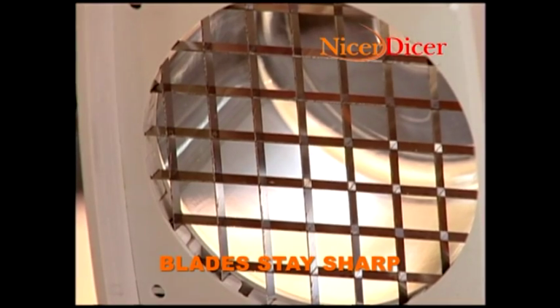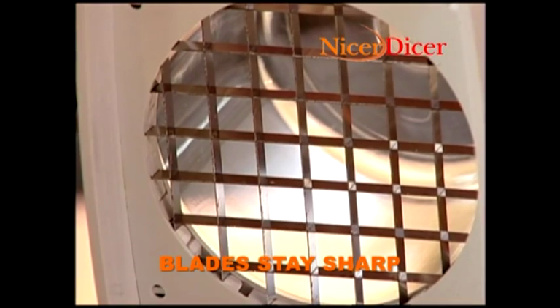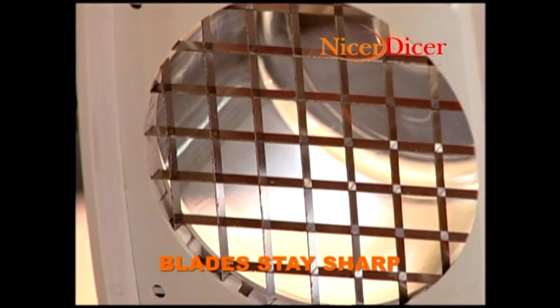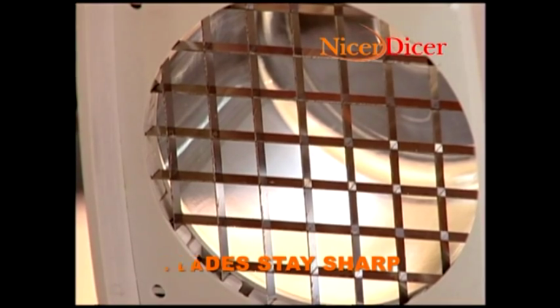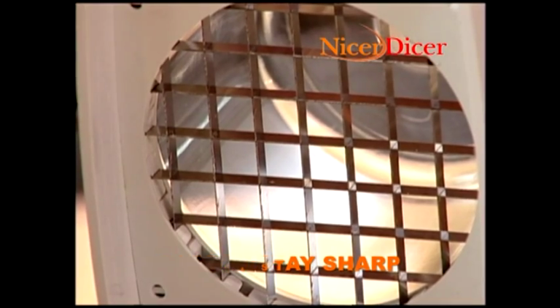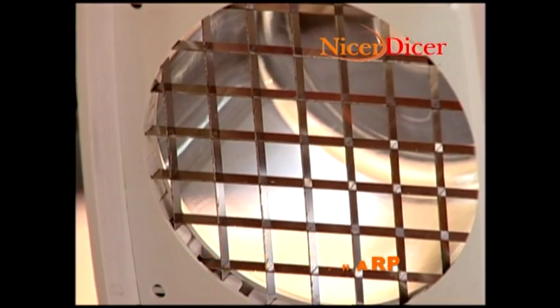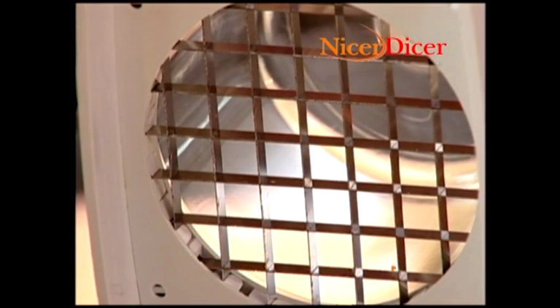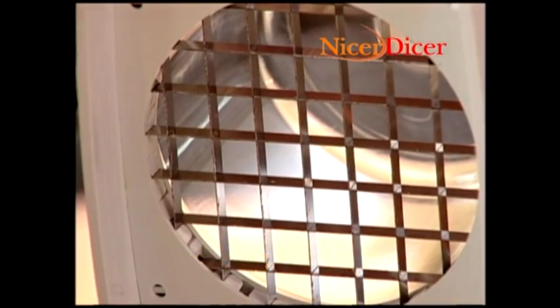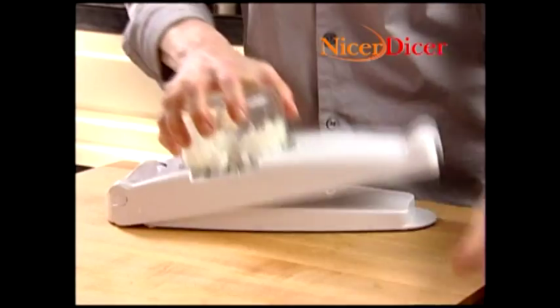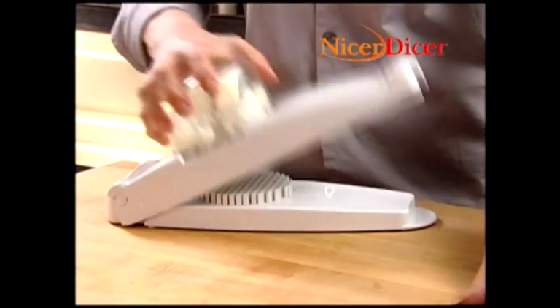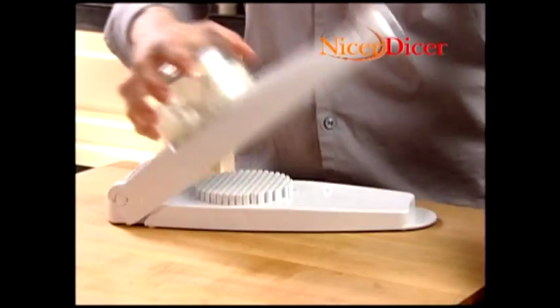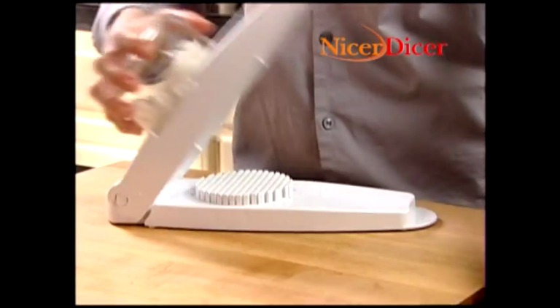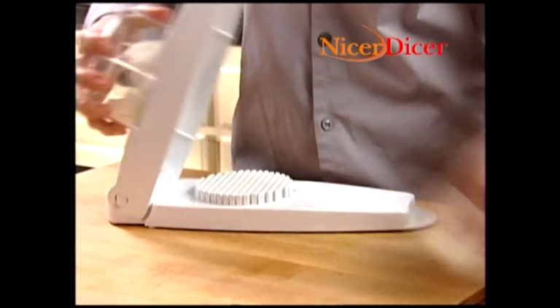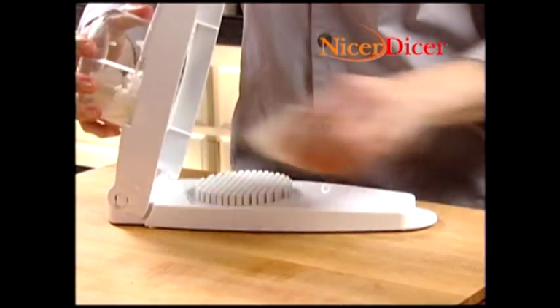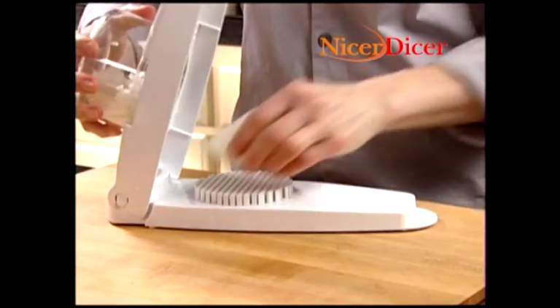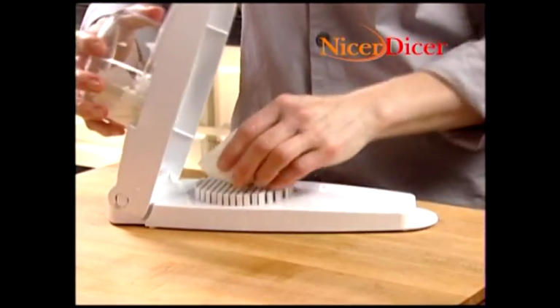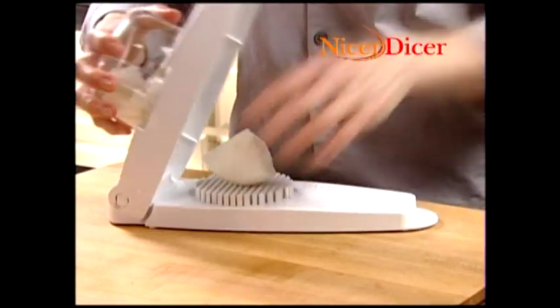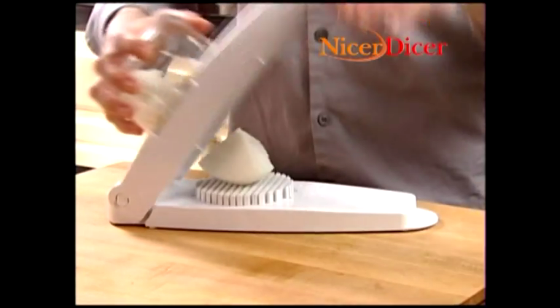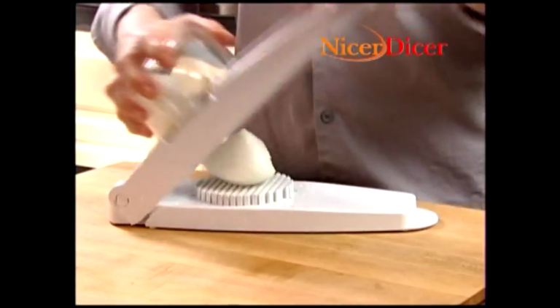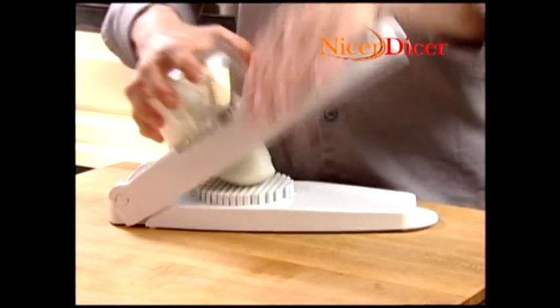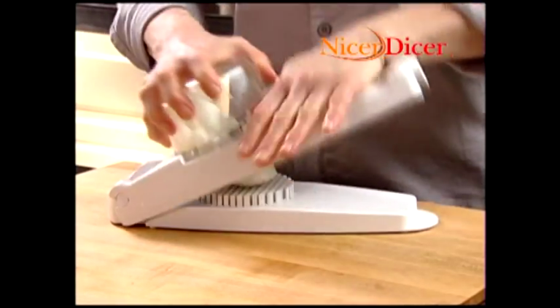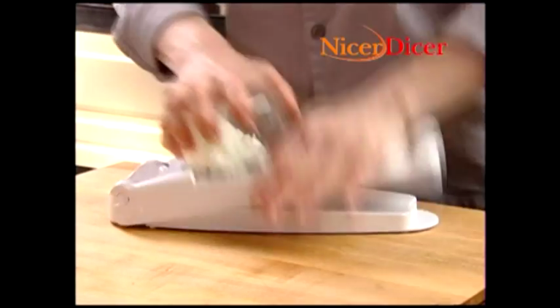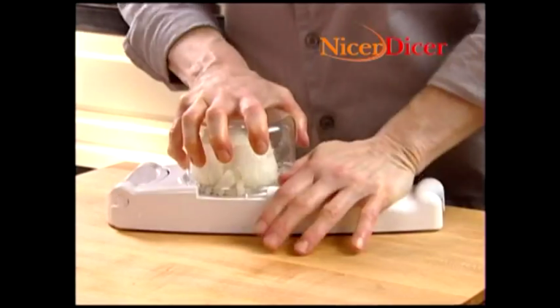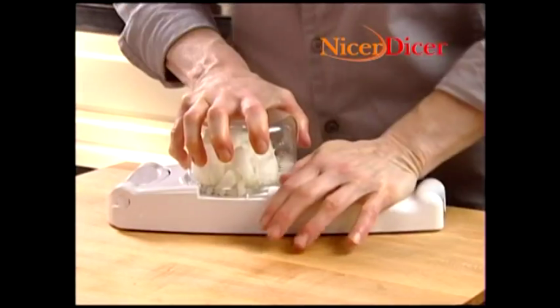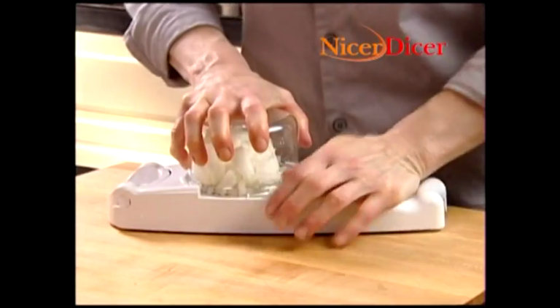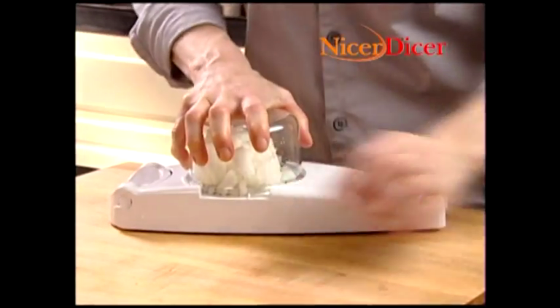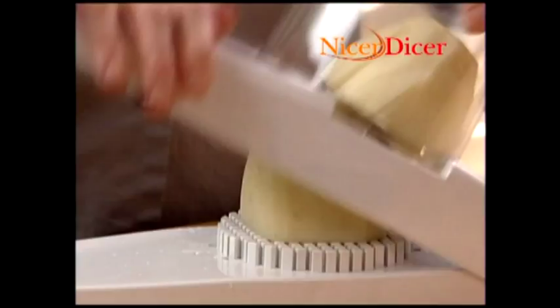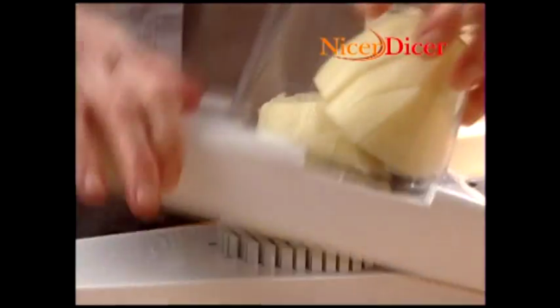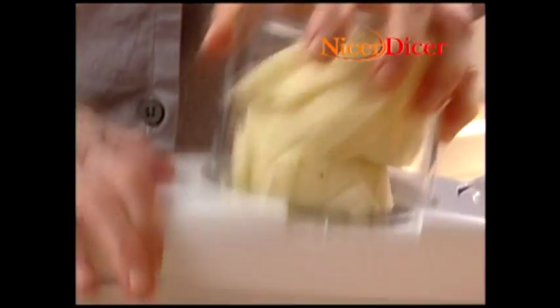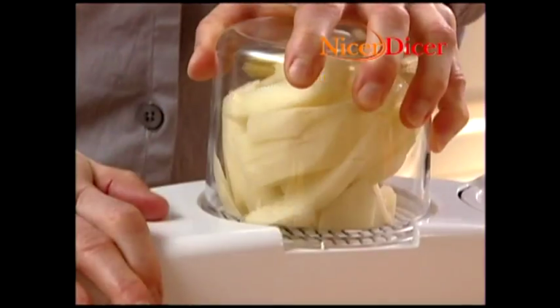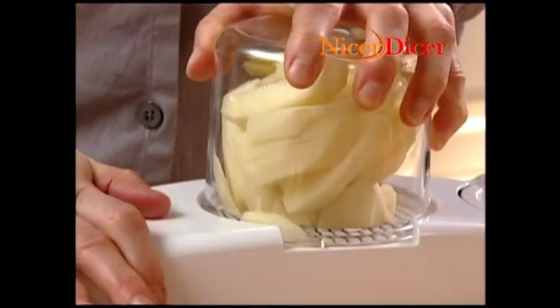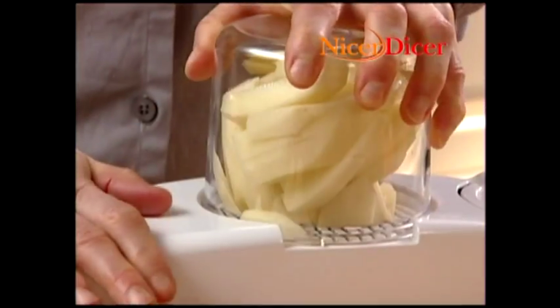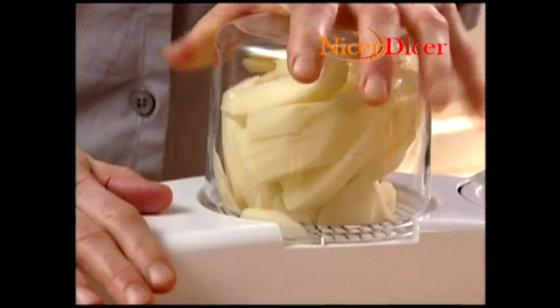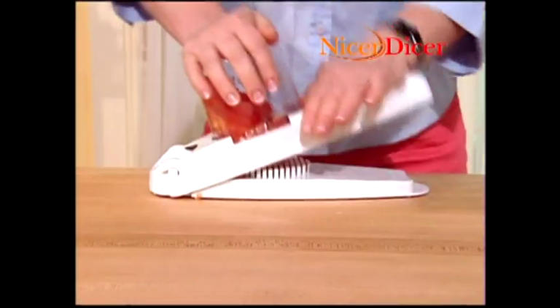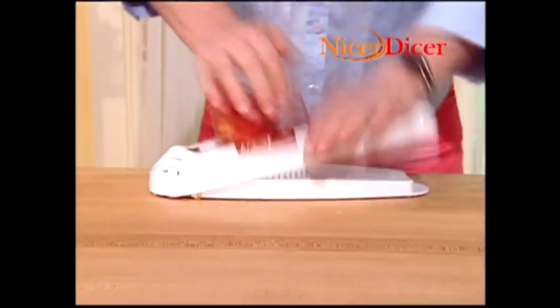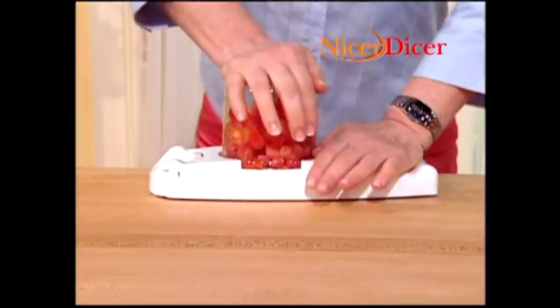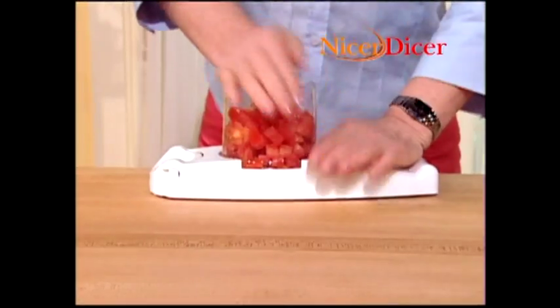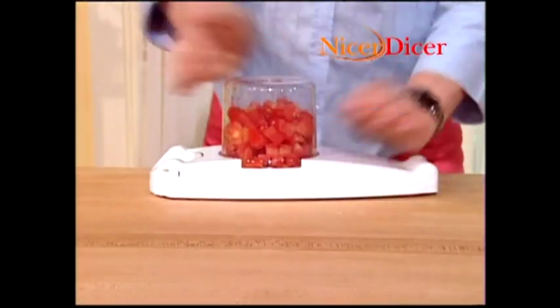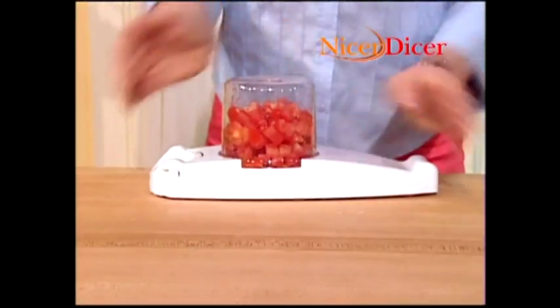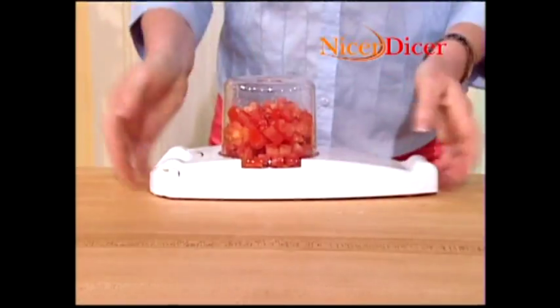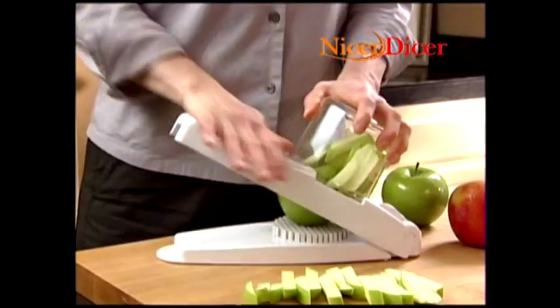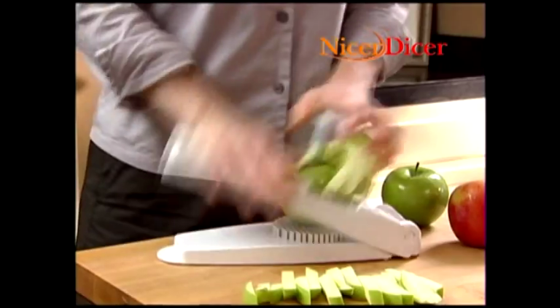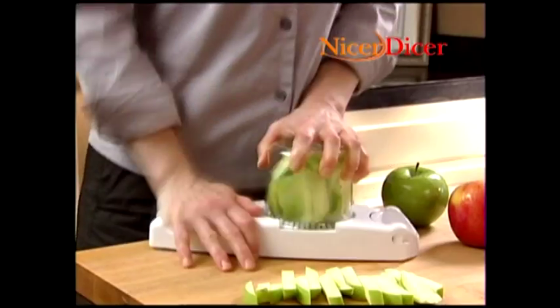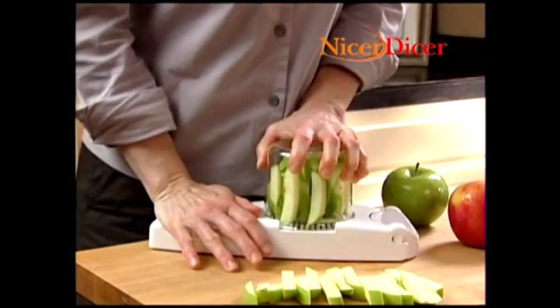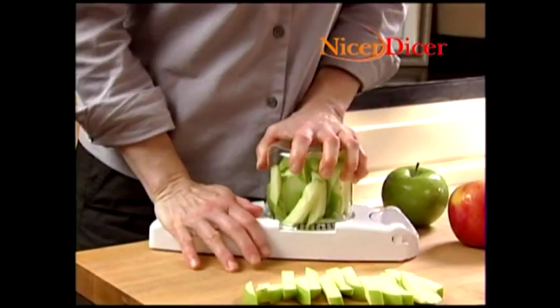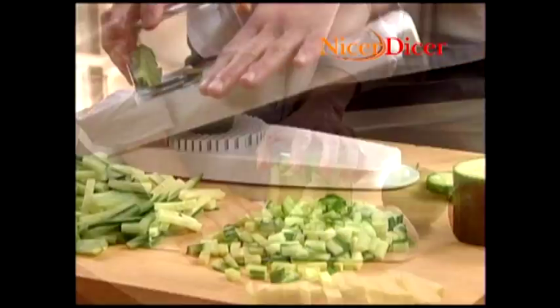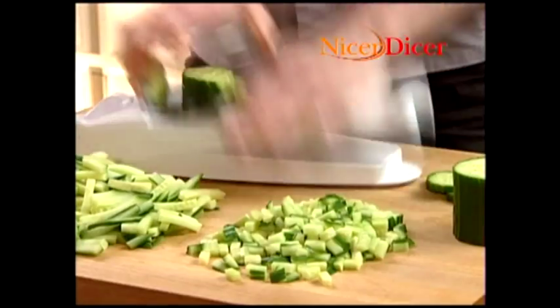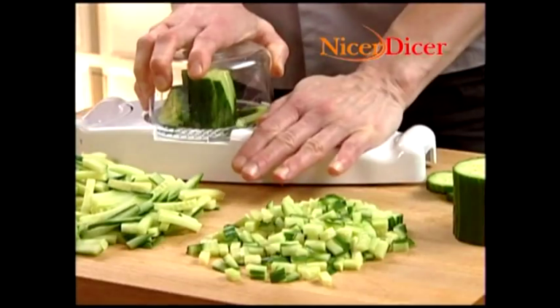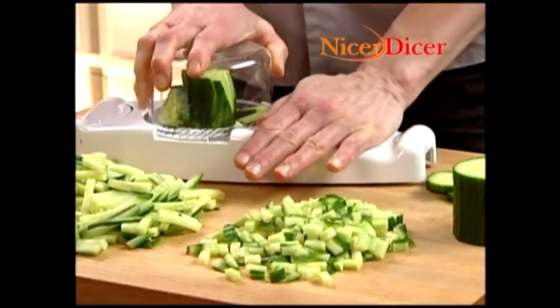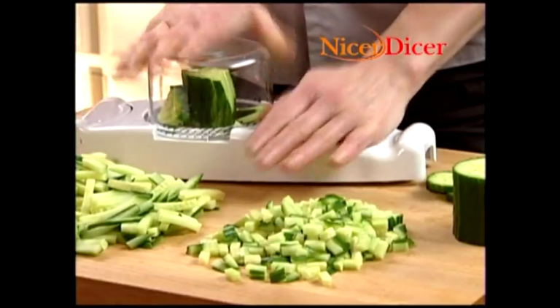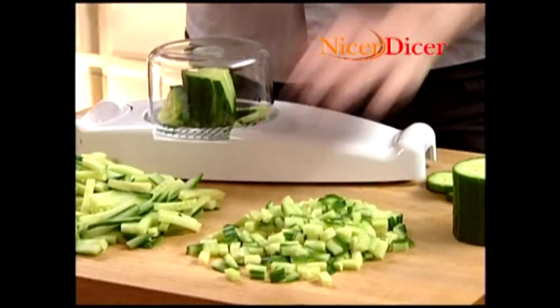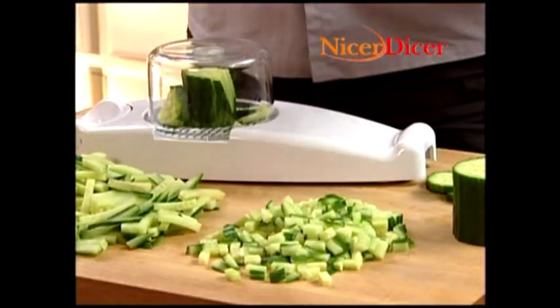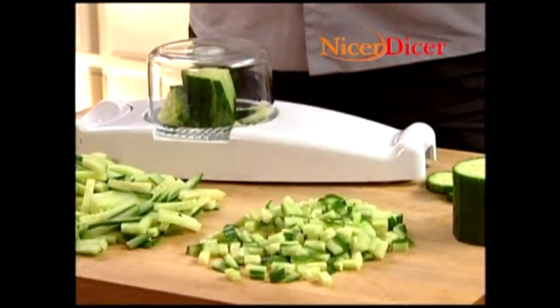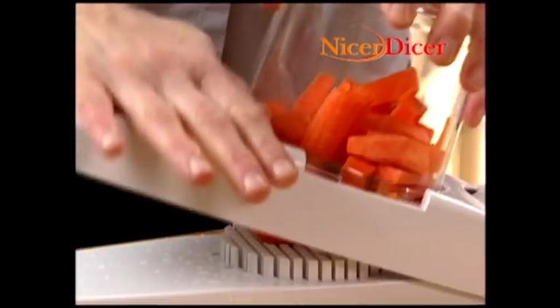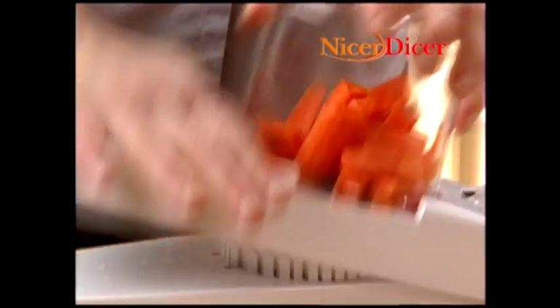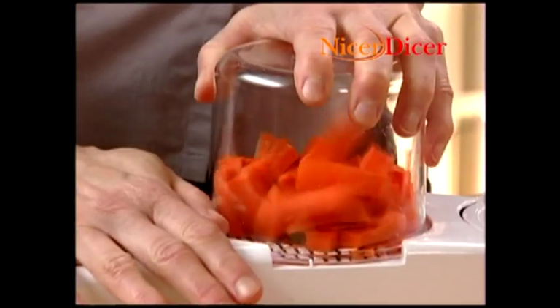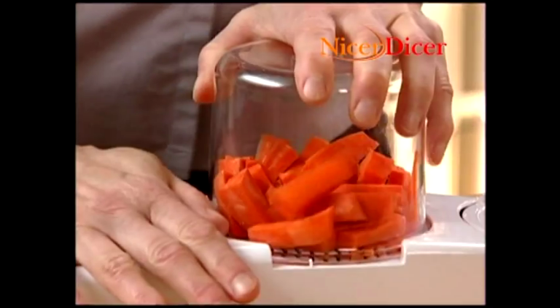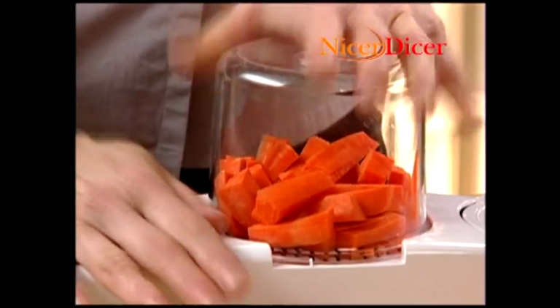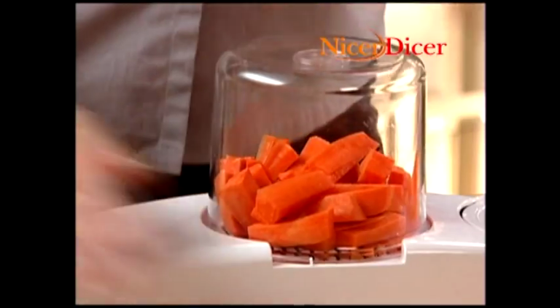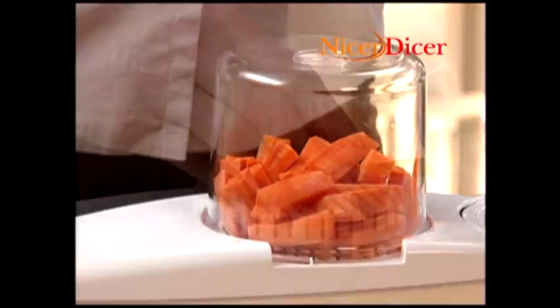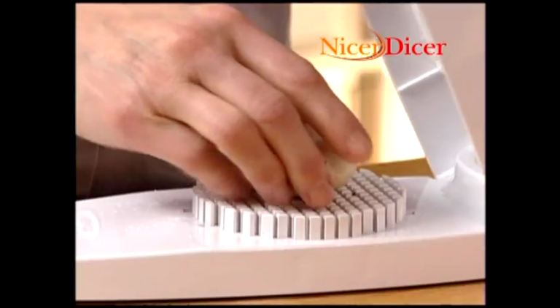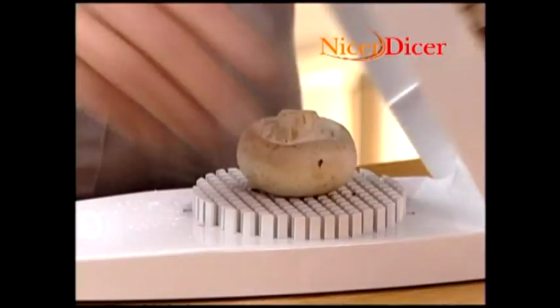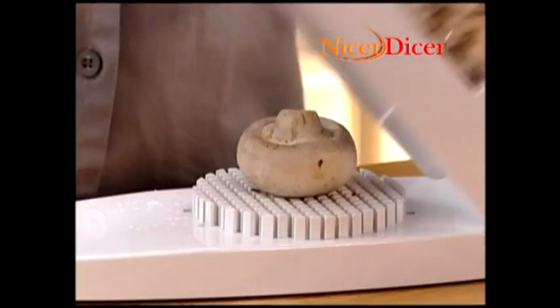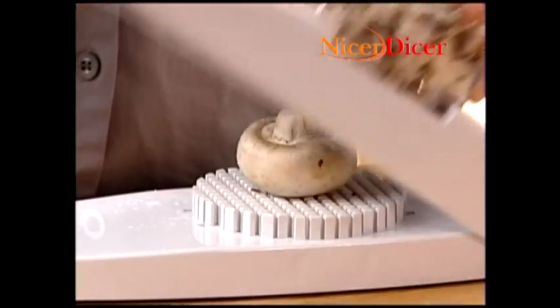So you can be sure your Nicer Dicer will dice and dice and dice whenever you need it and for everything you need it for.